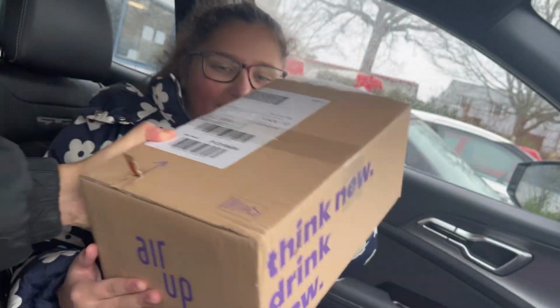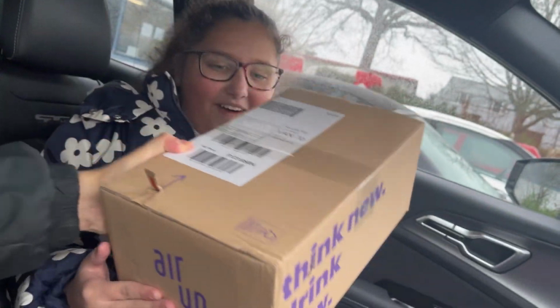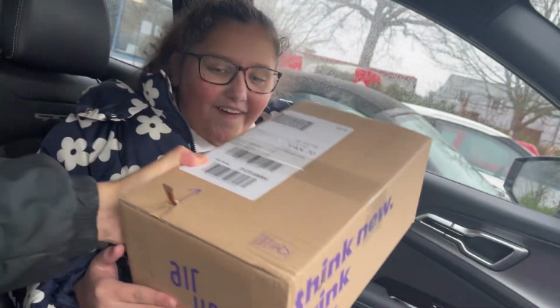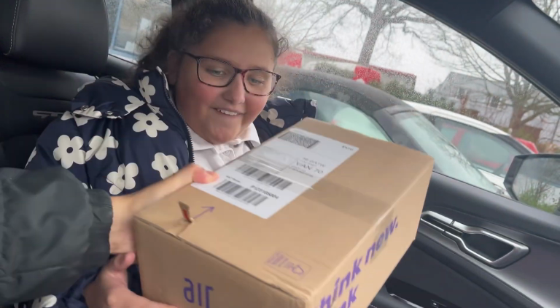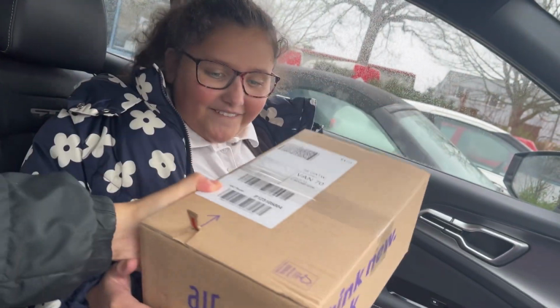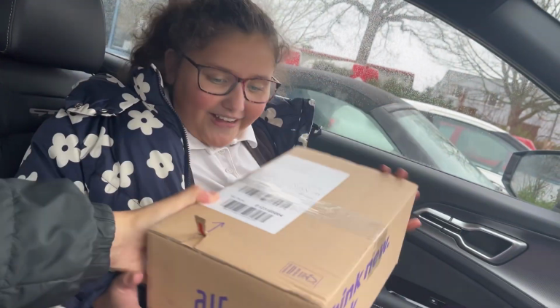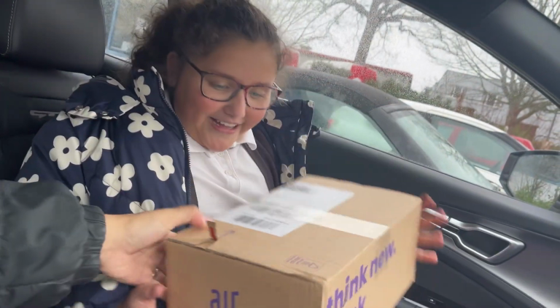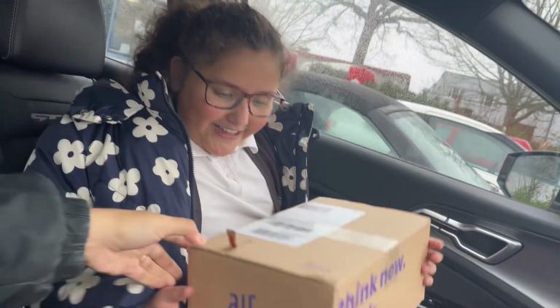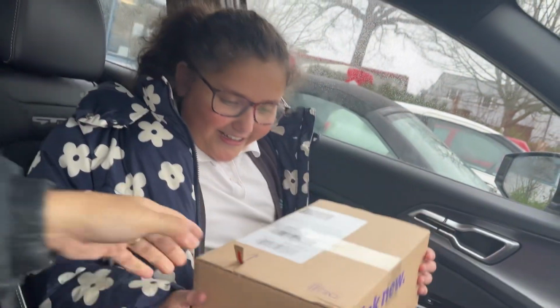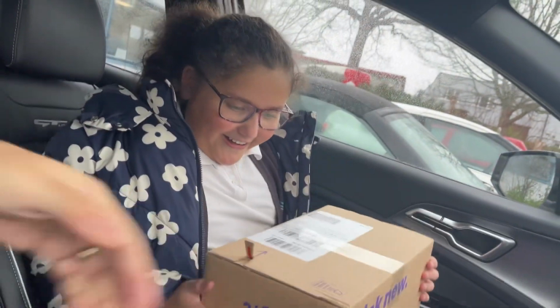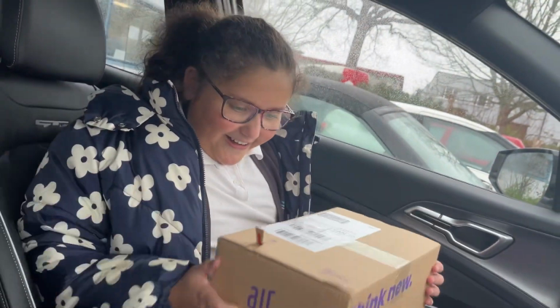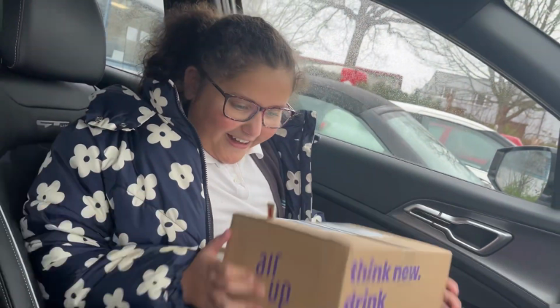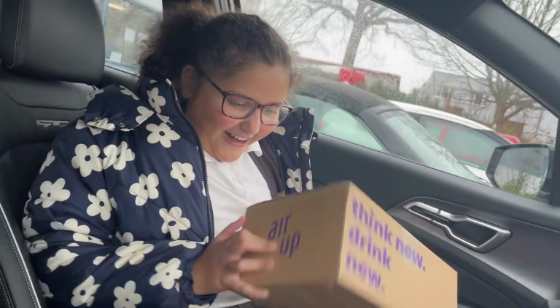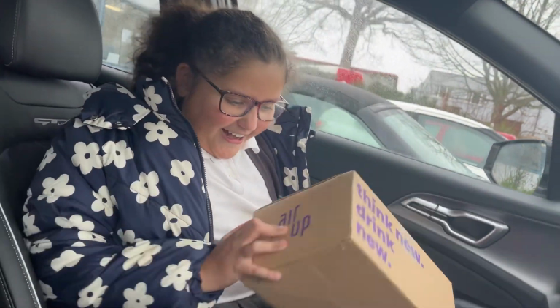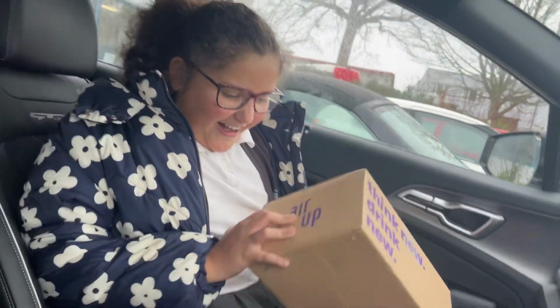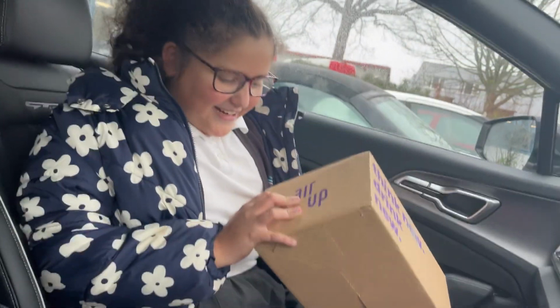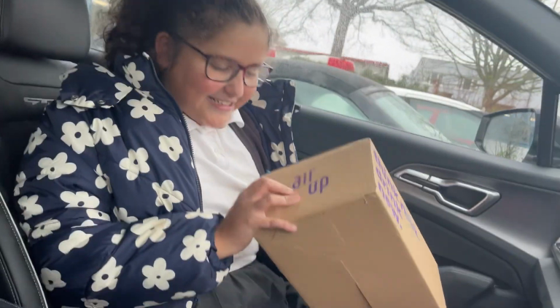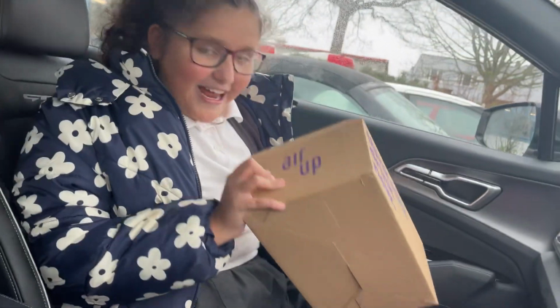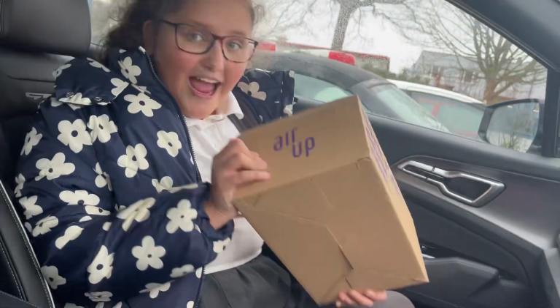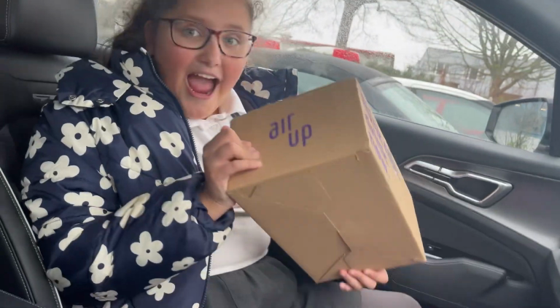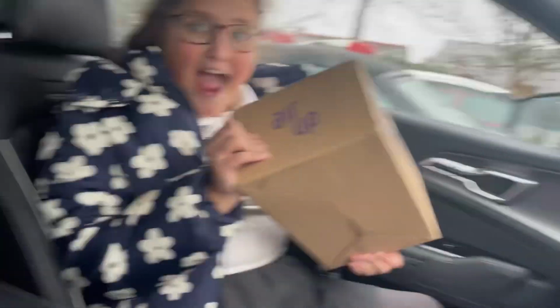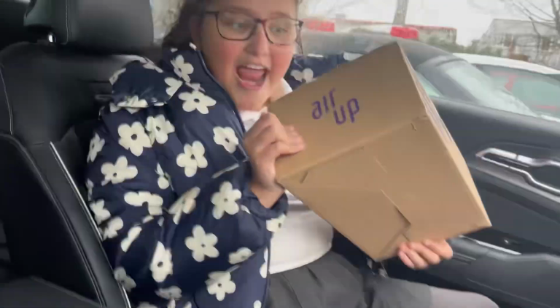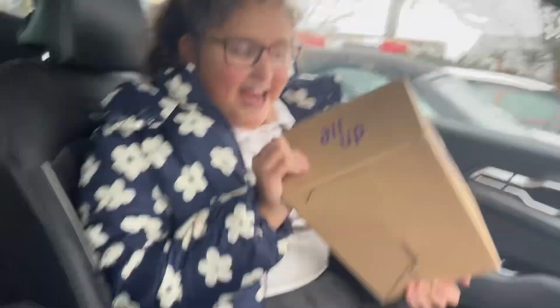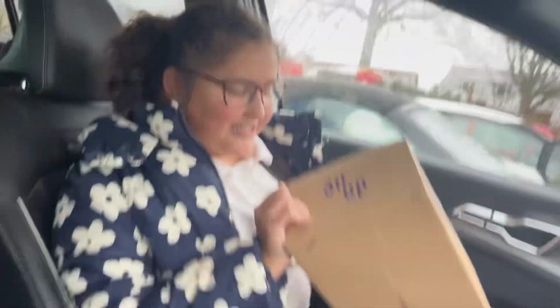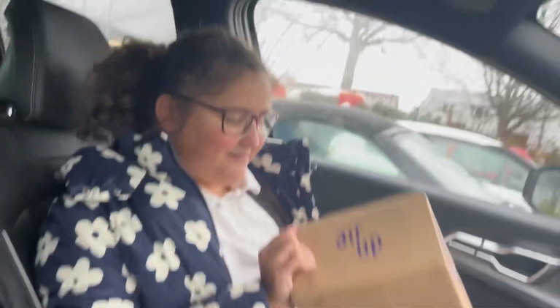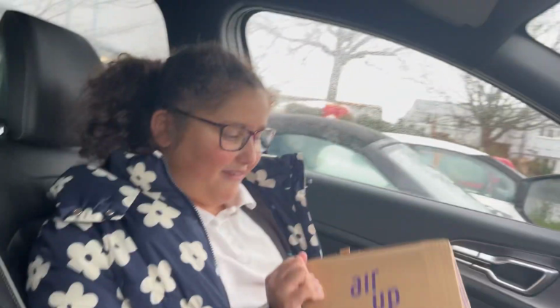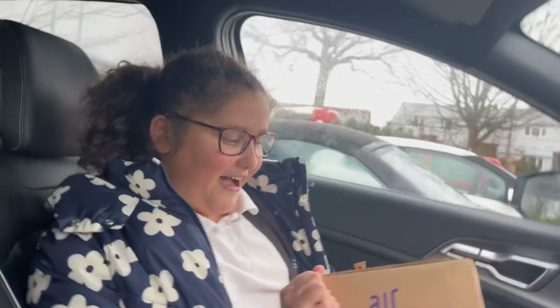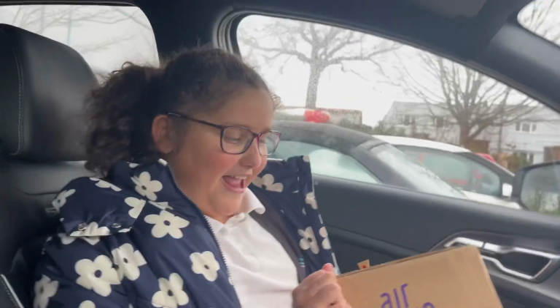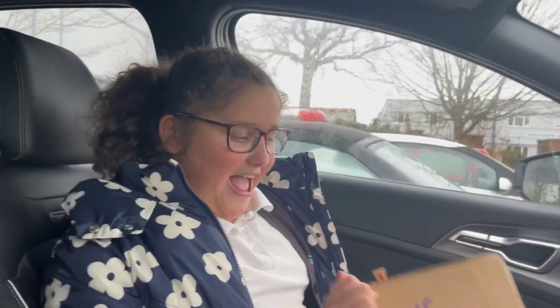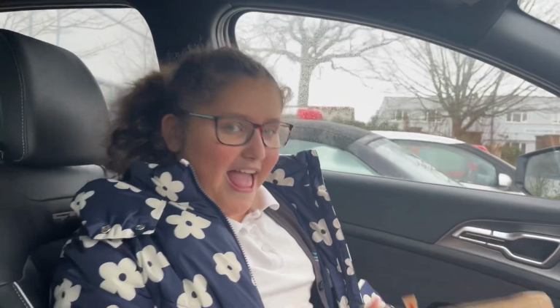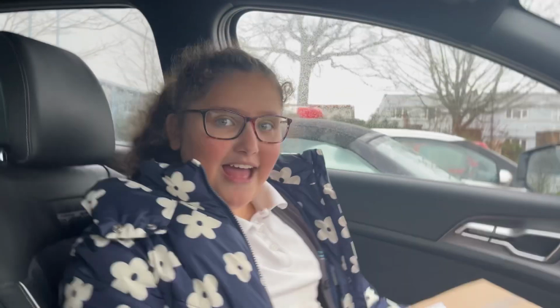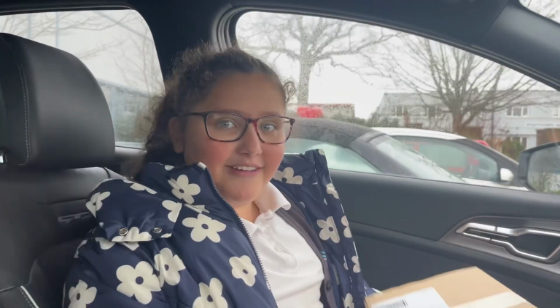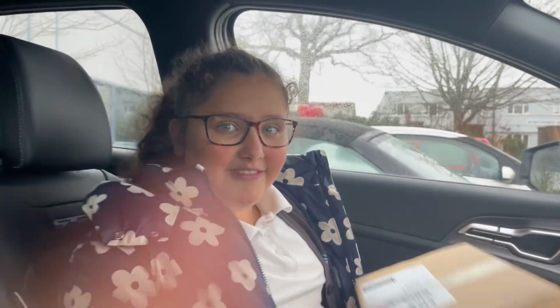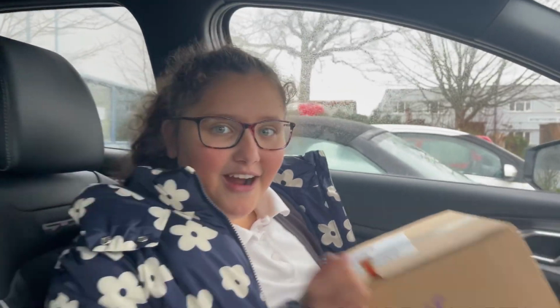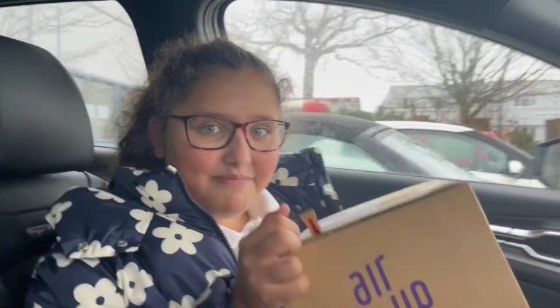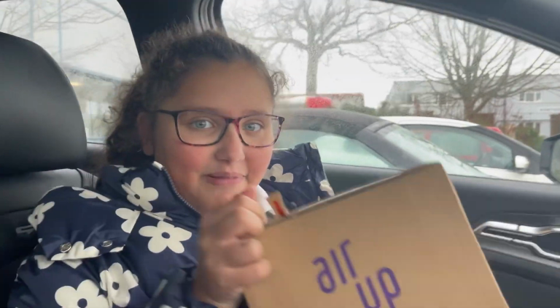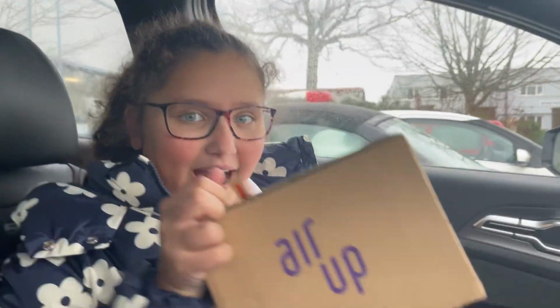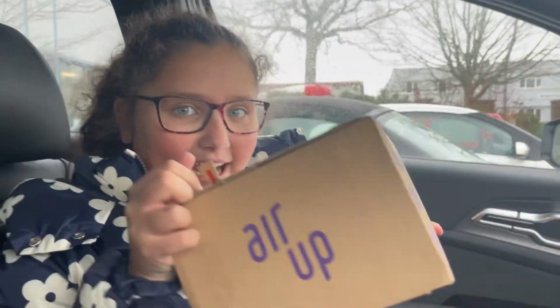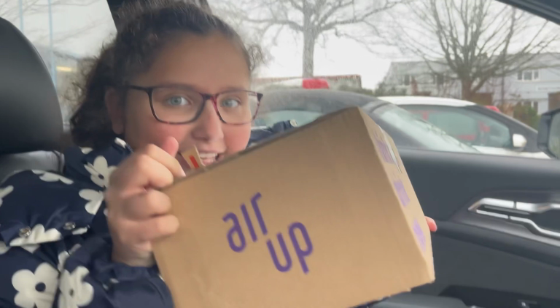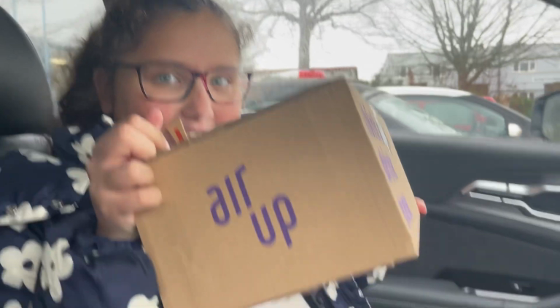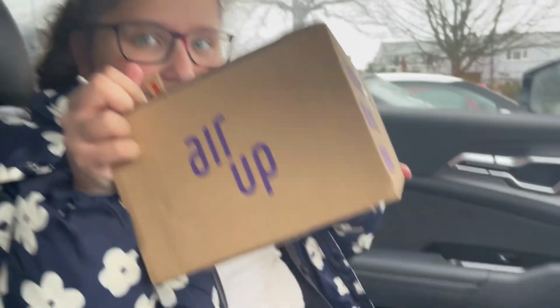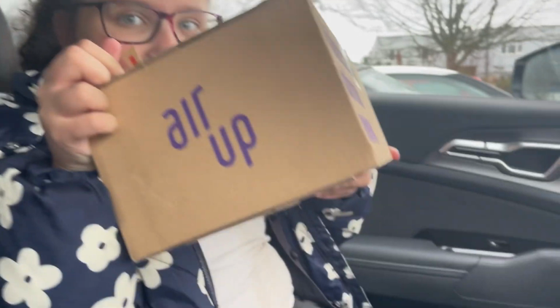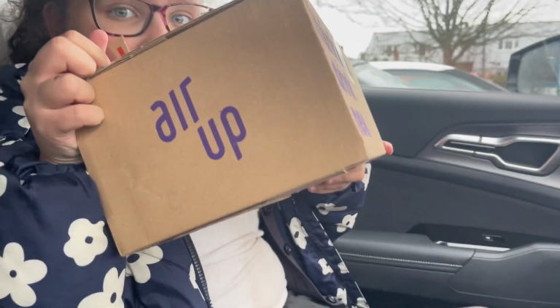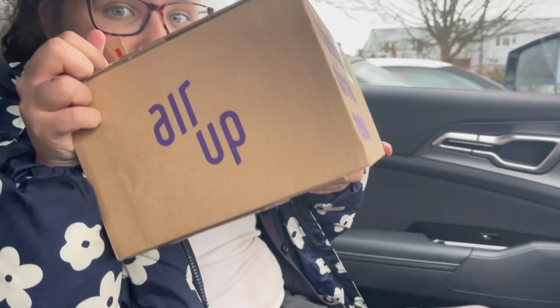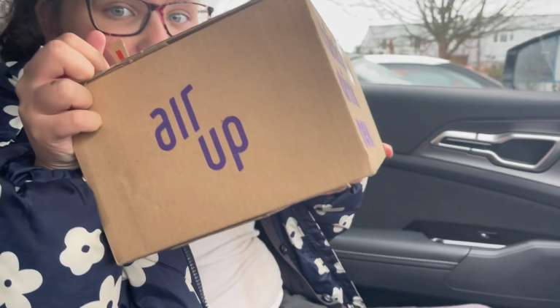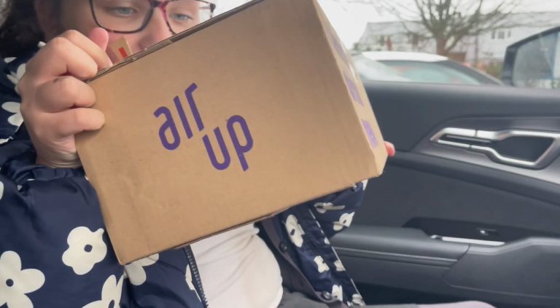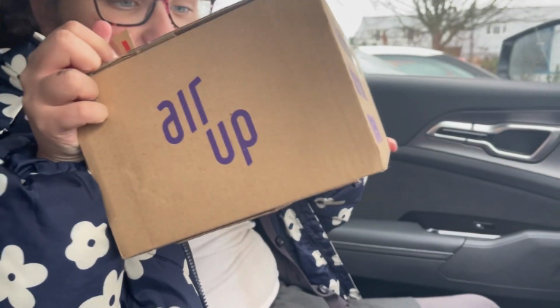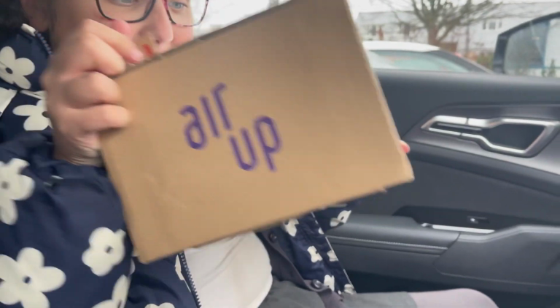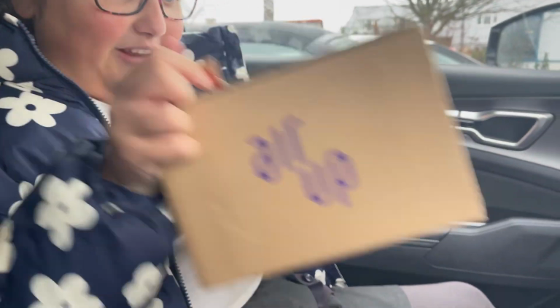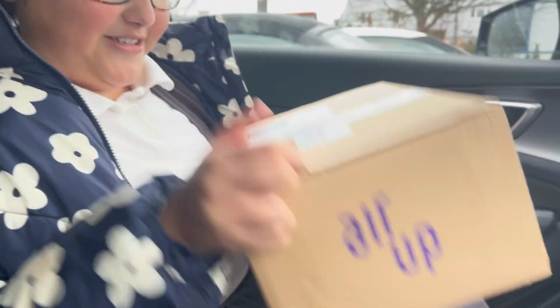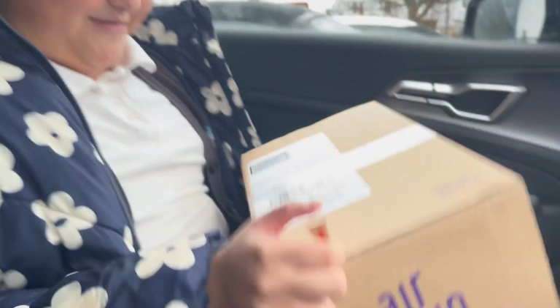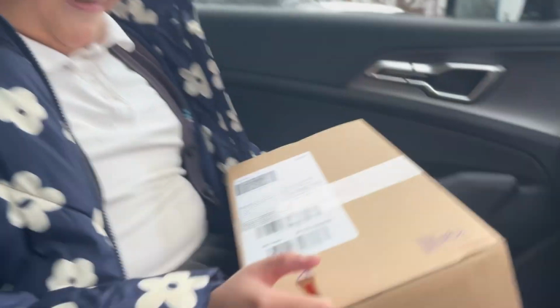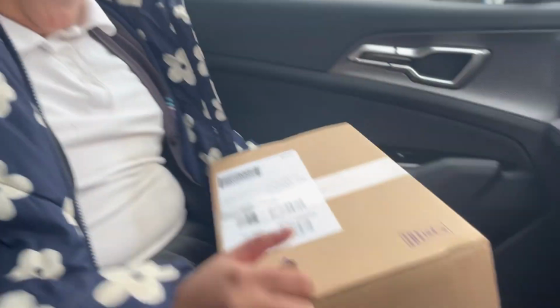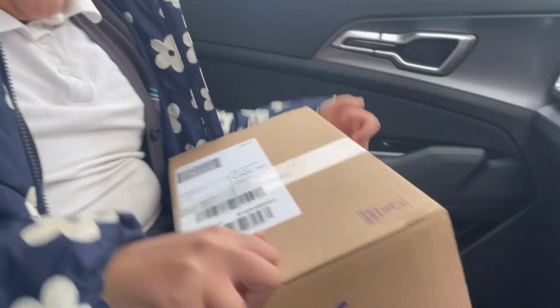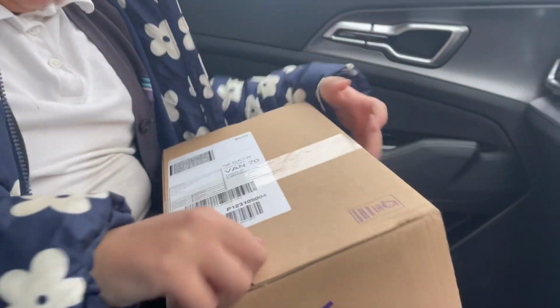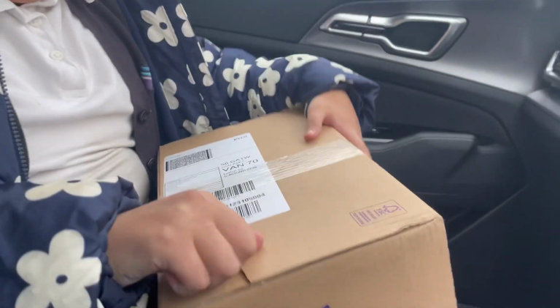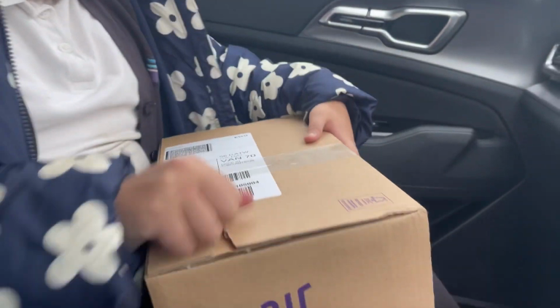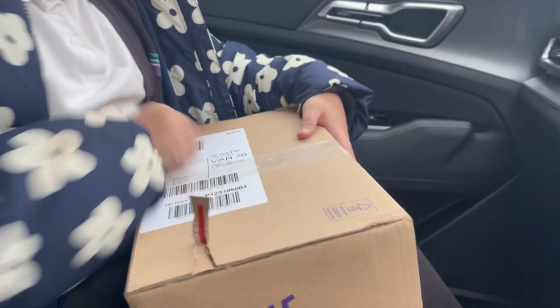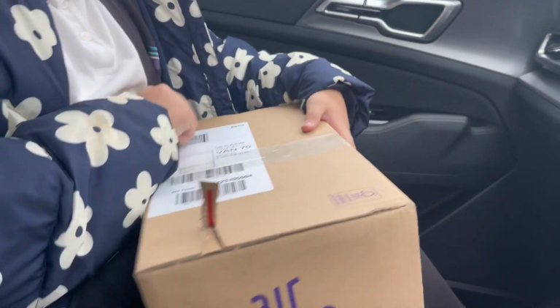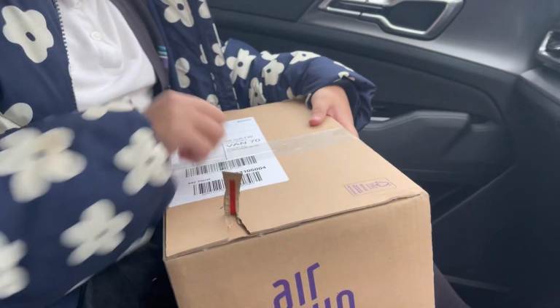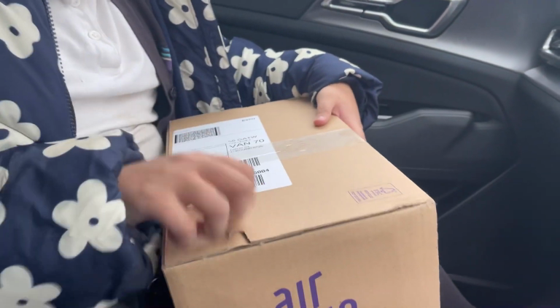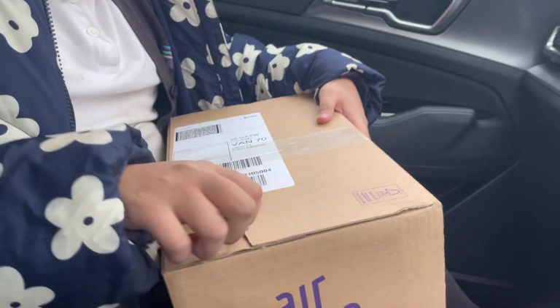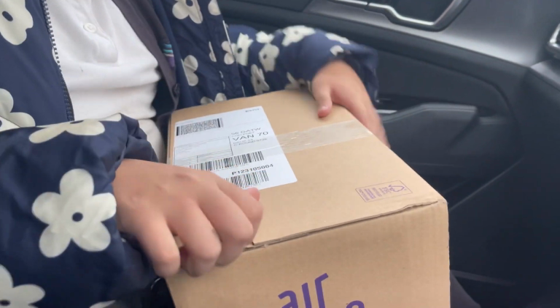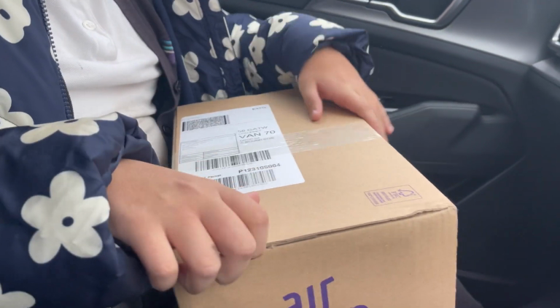Oh my gosh, it's my Air Wrap package! Oh my gosh, I'm going to open it.